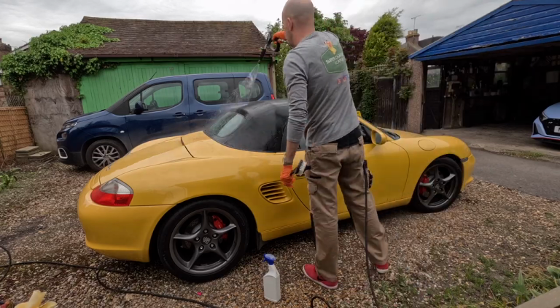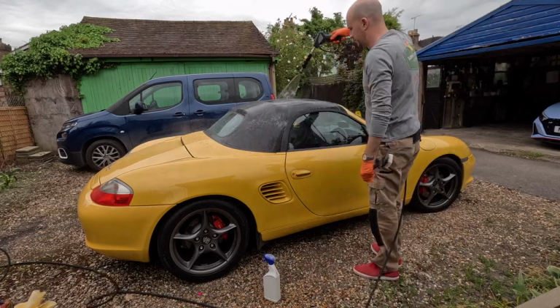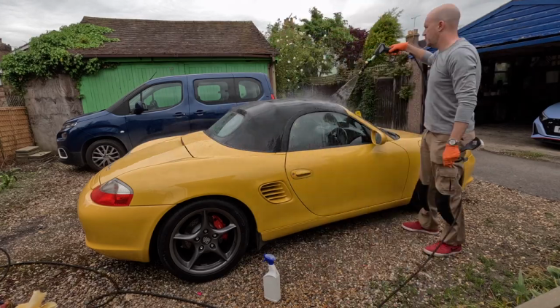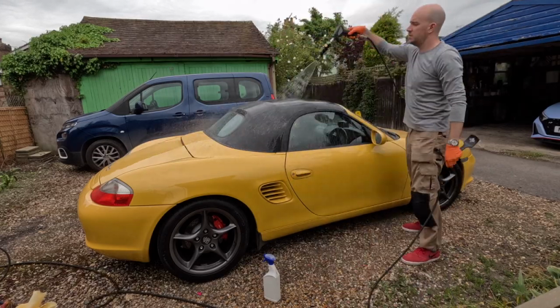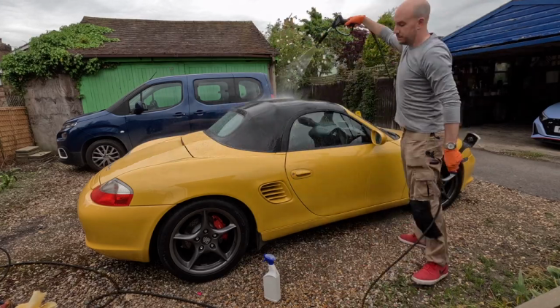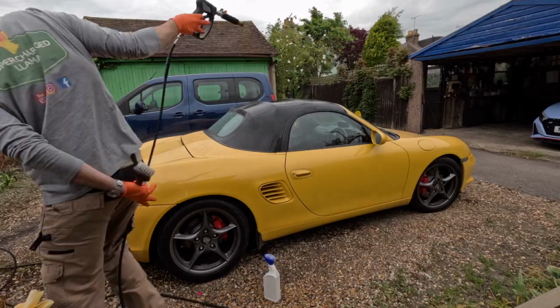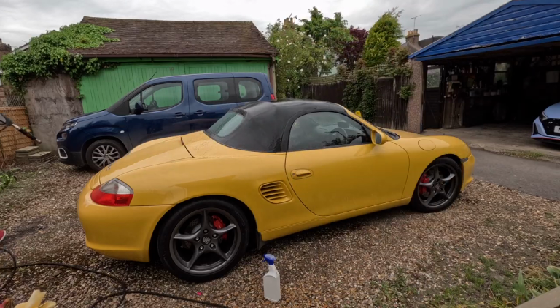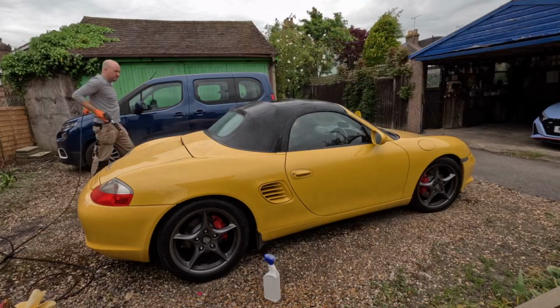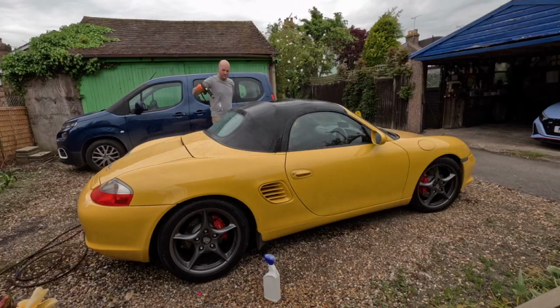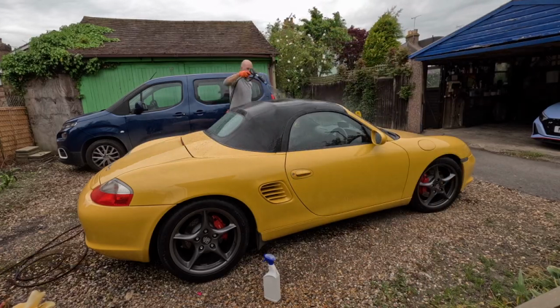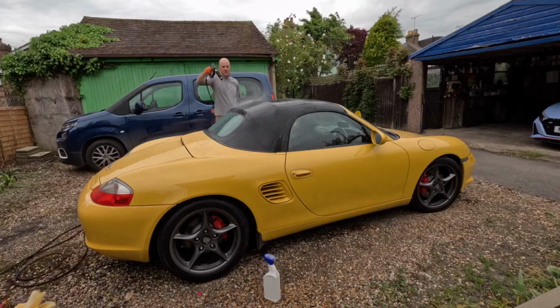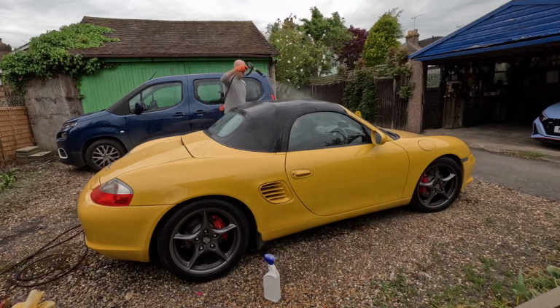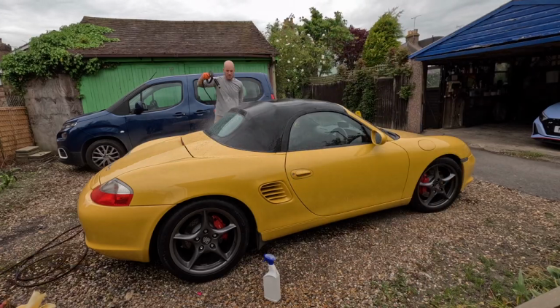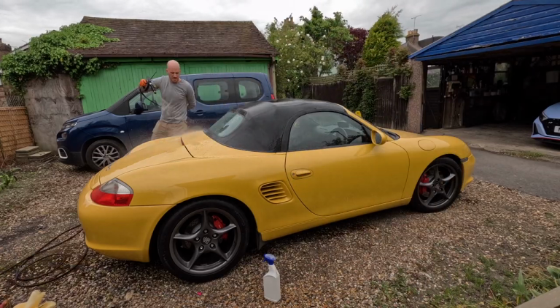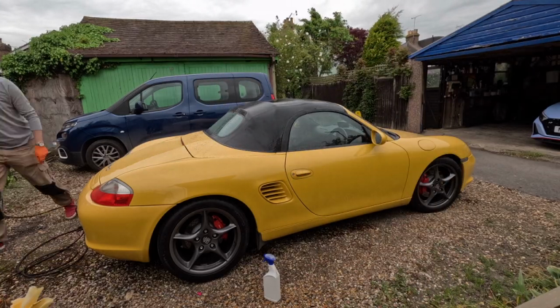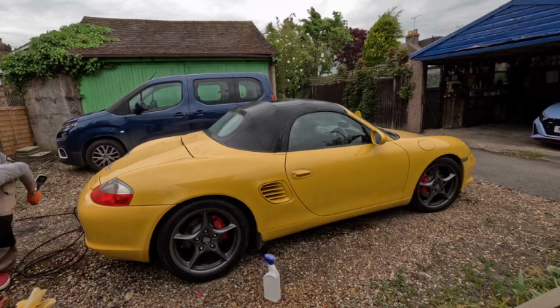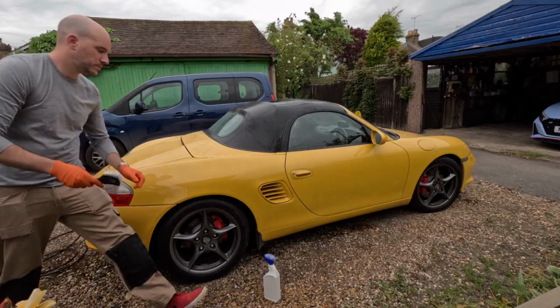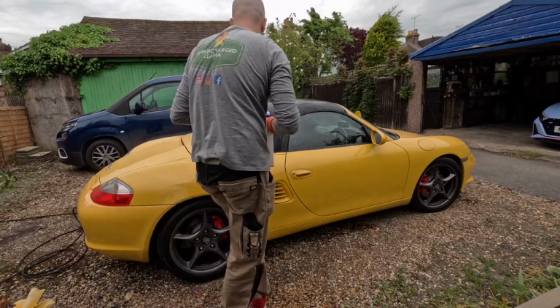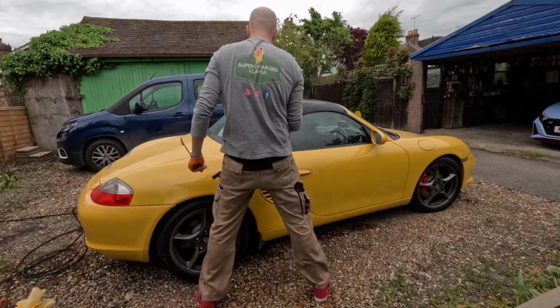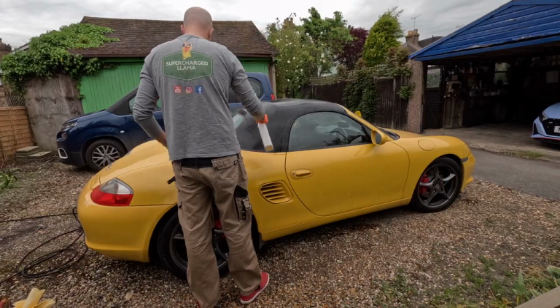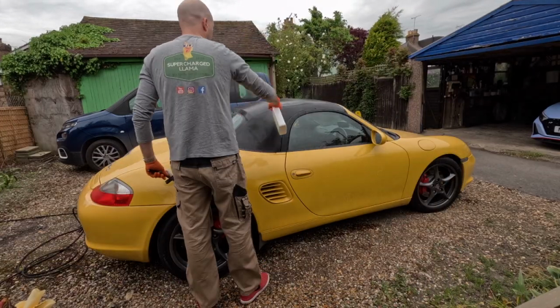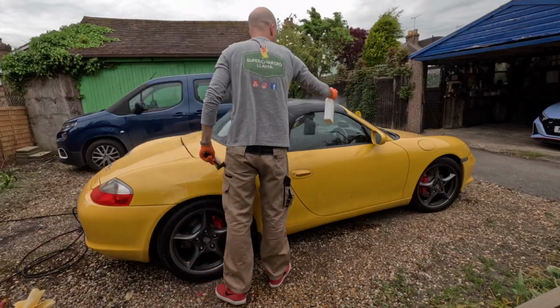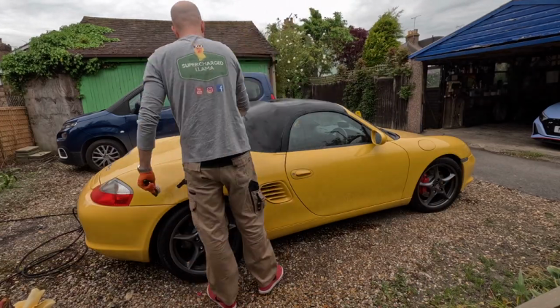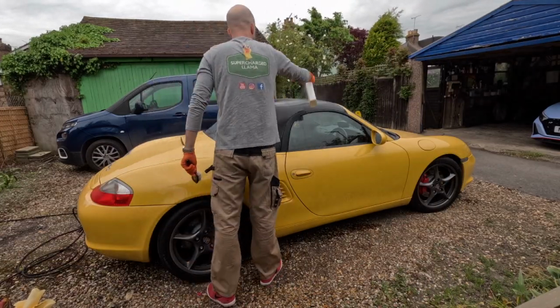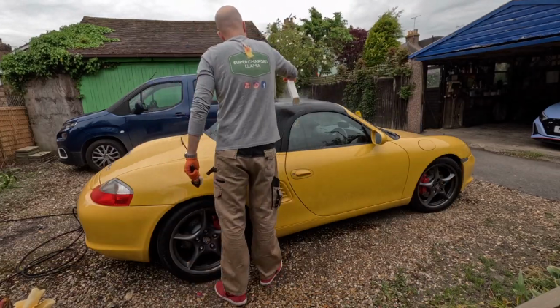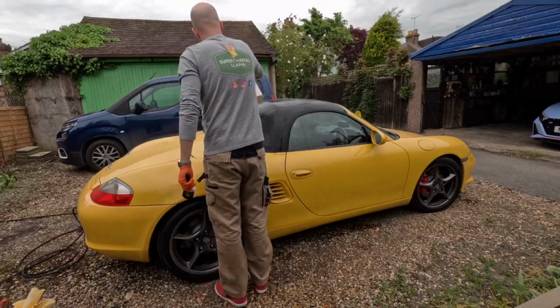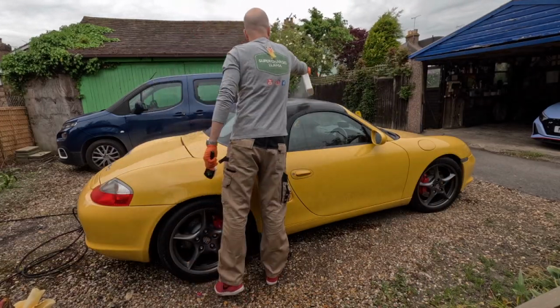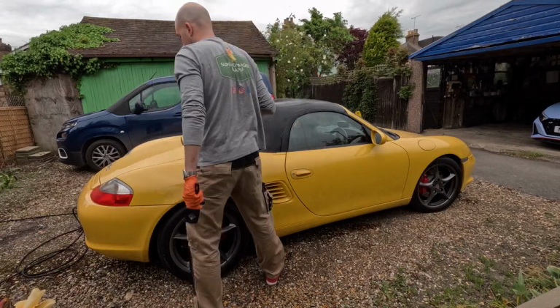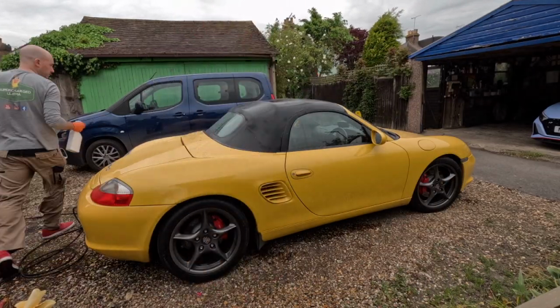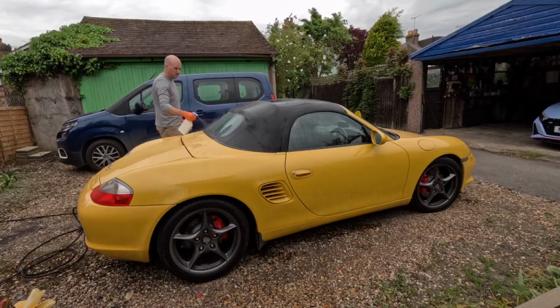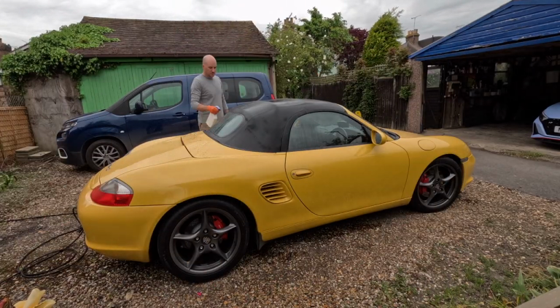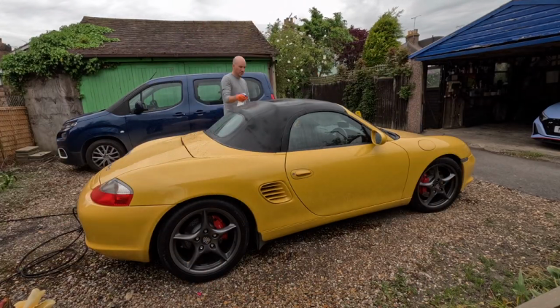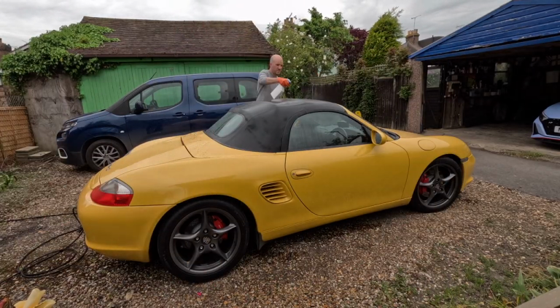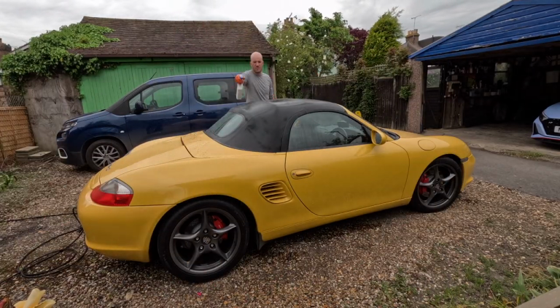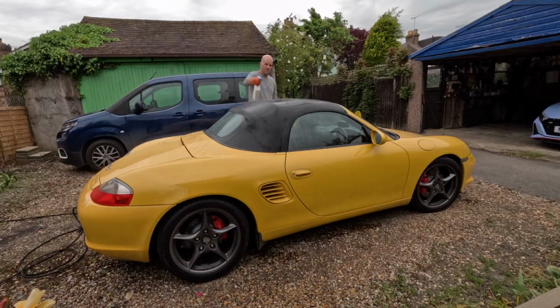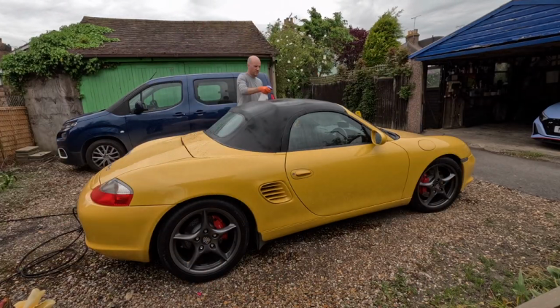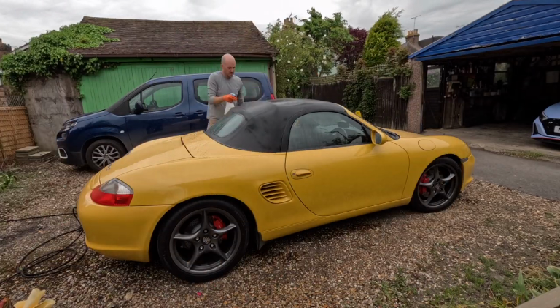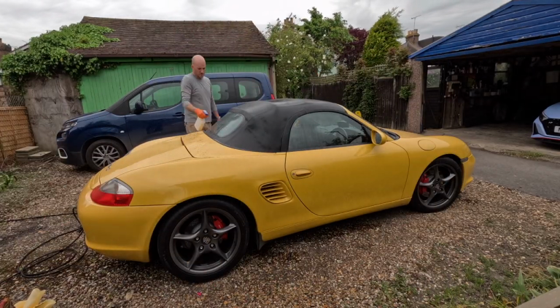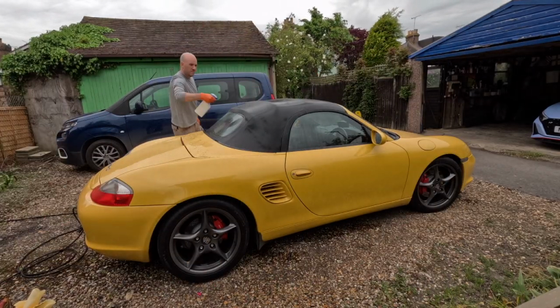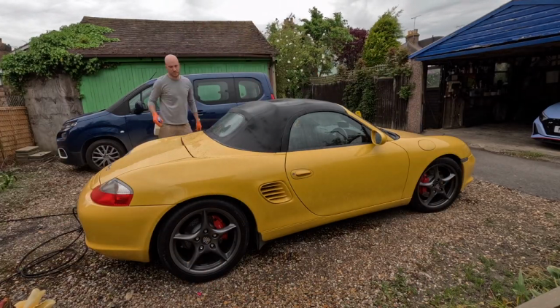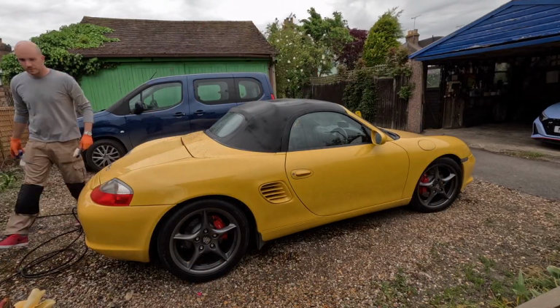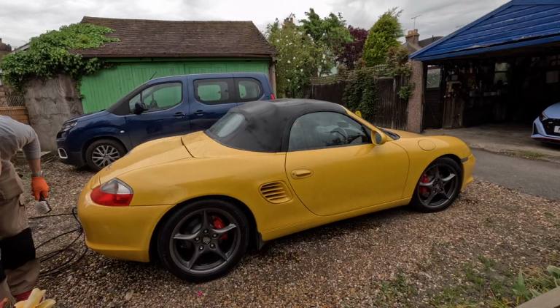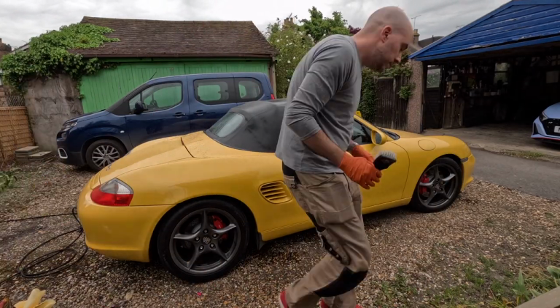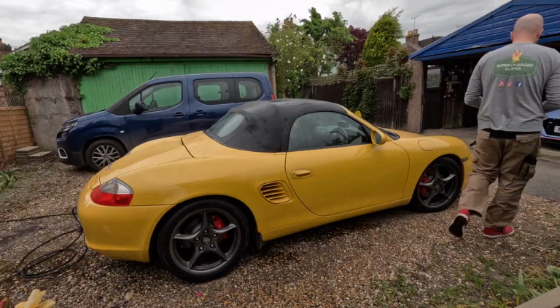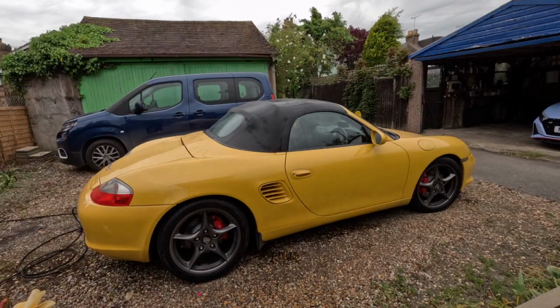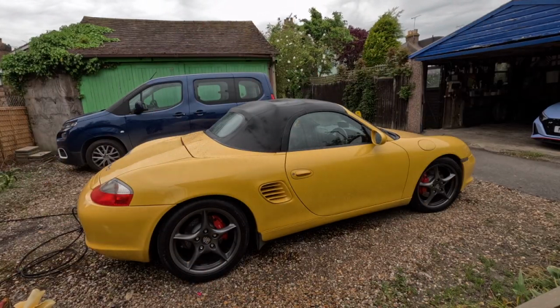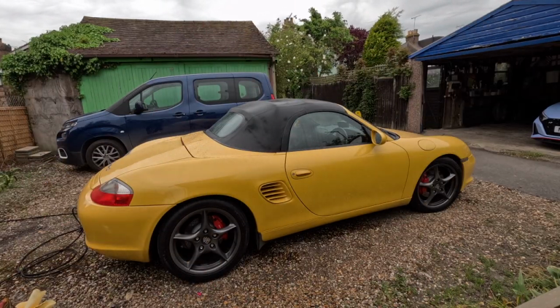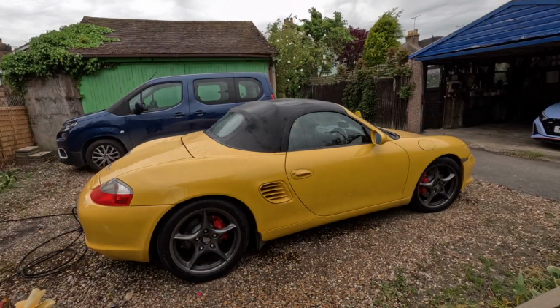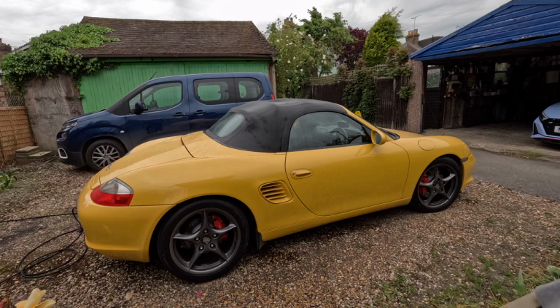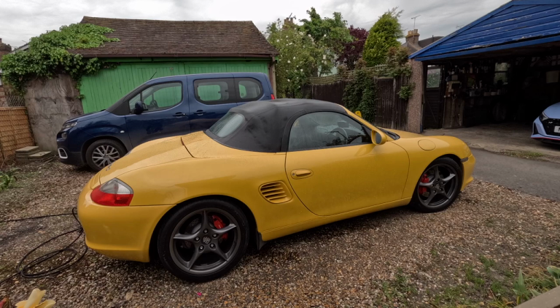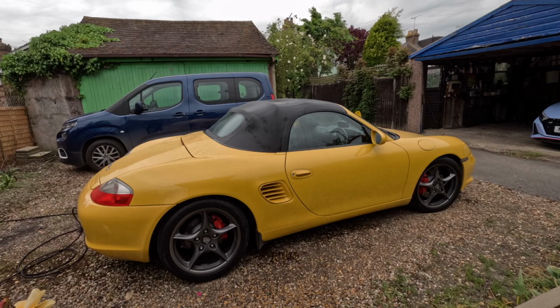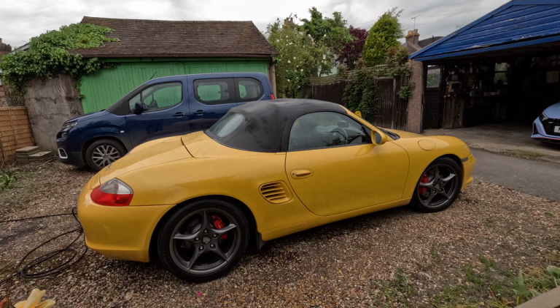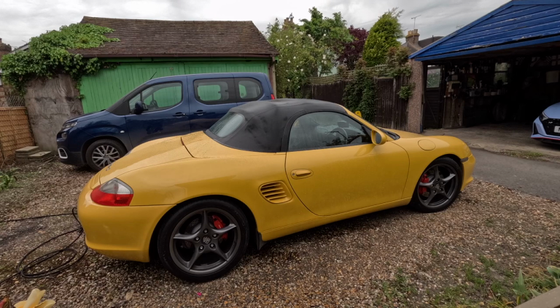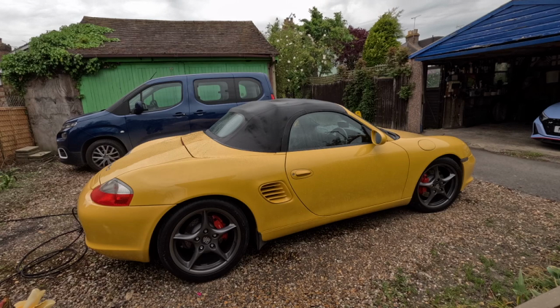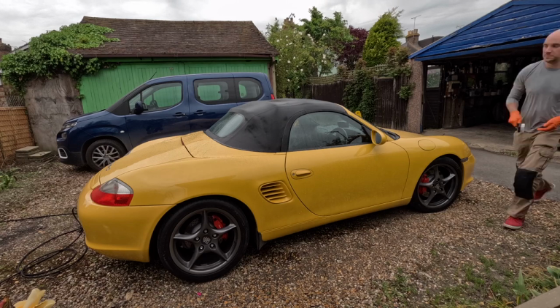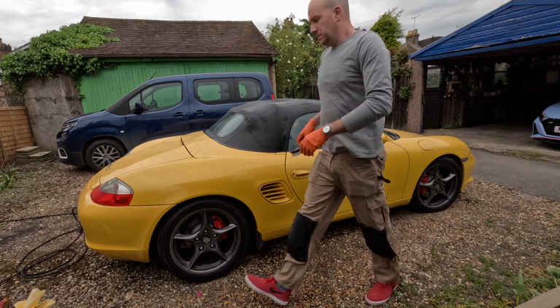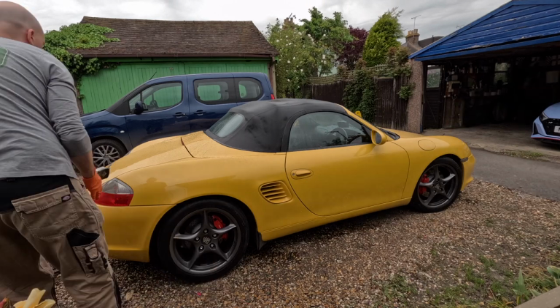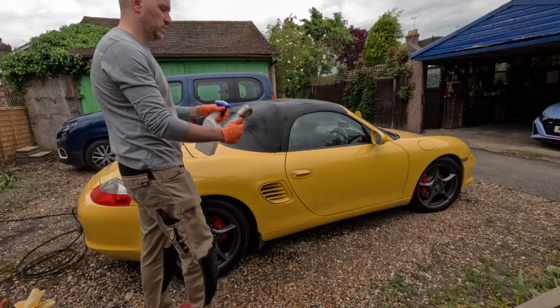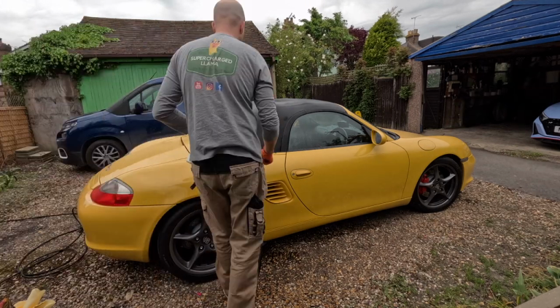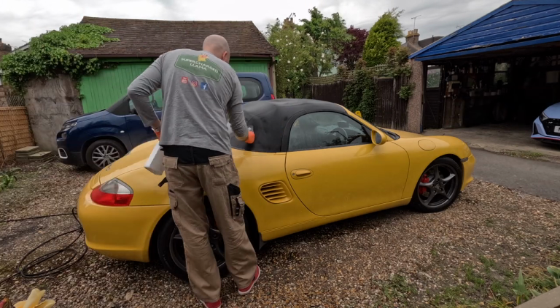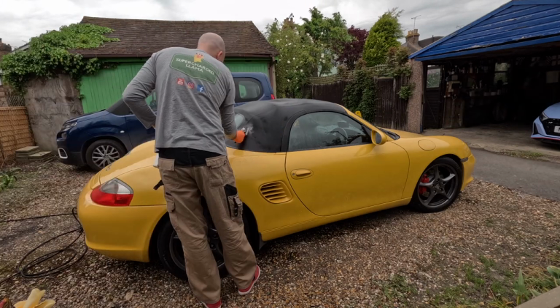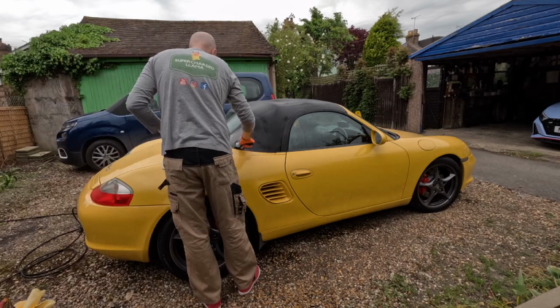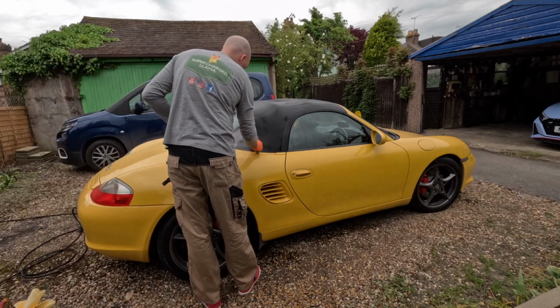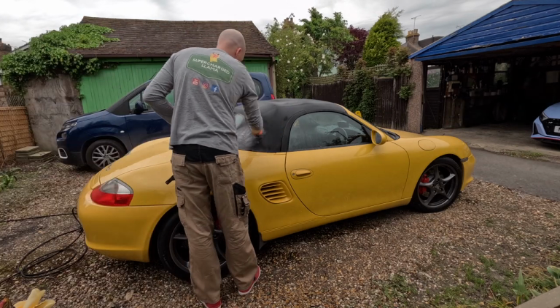Welcome back darlings! This week I've got this wonderful Speed Yellow Porsche Boxster in for an enhancement detail and coating.